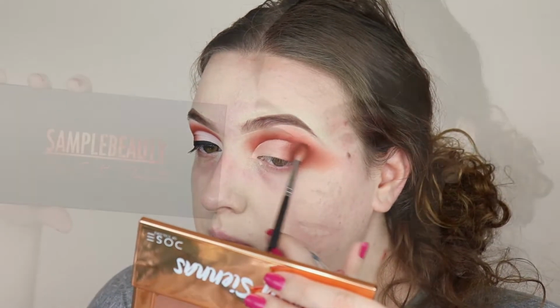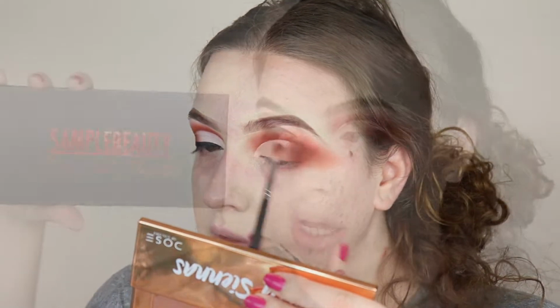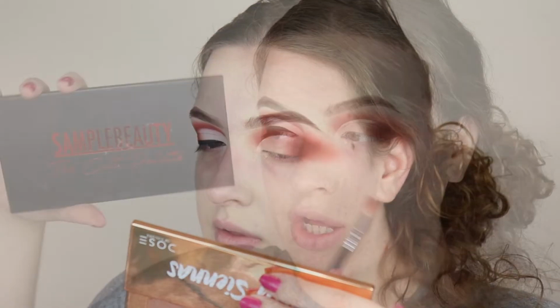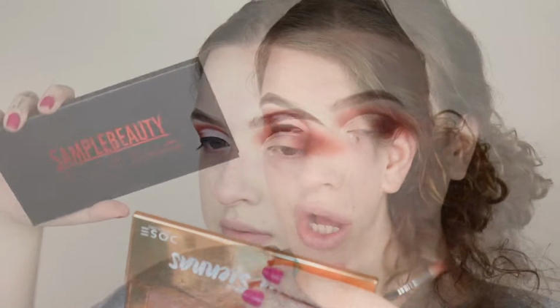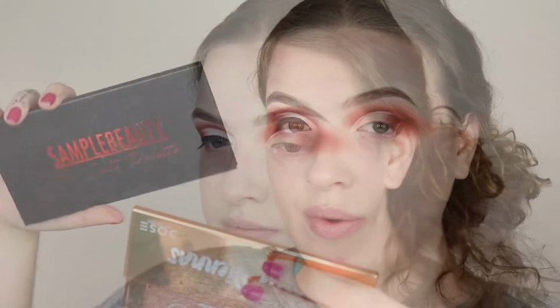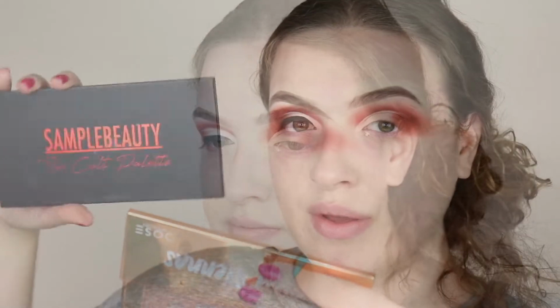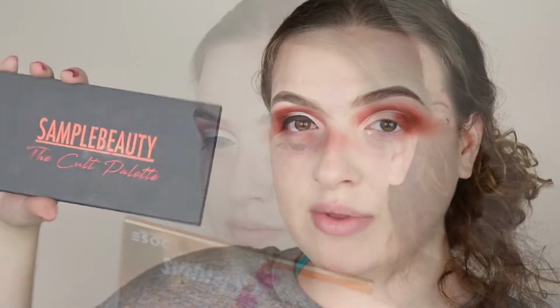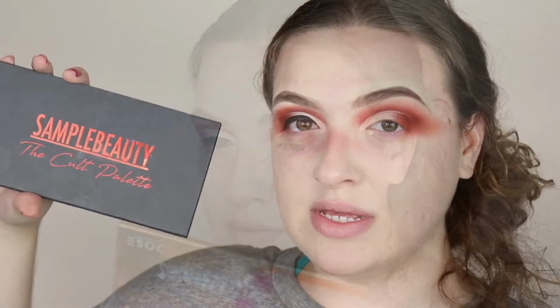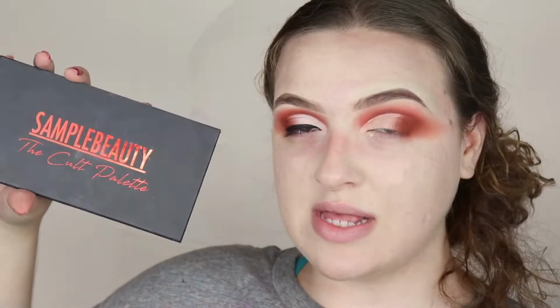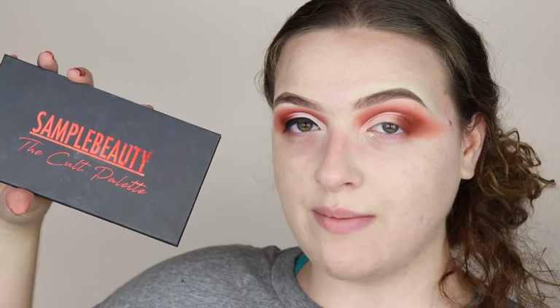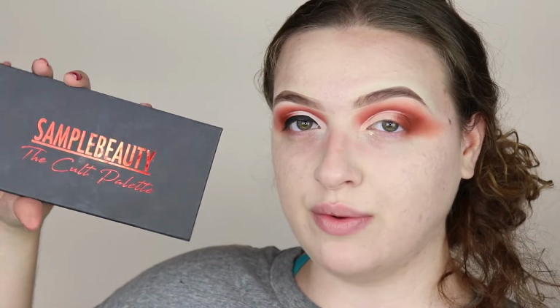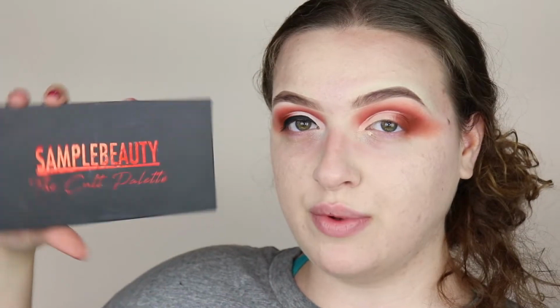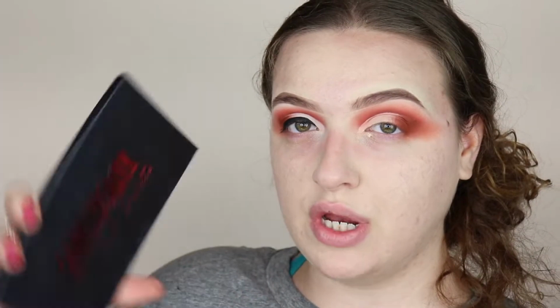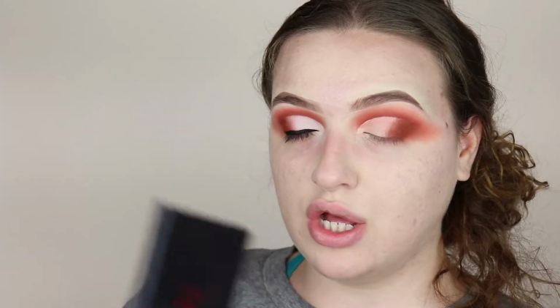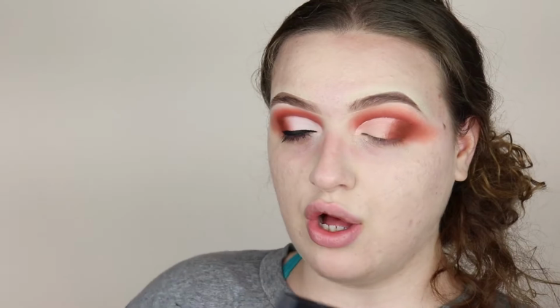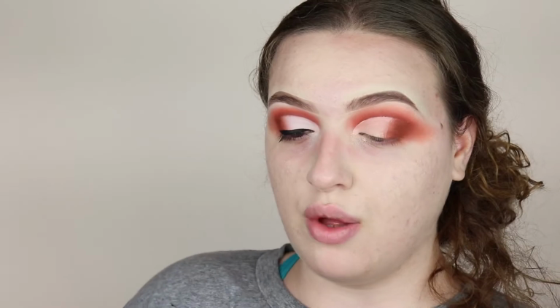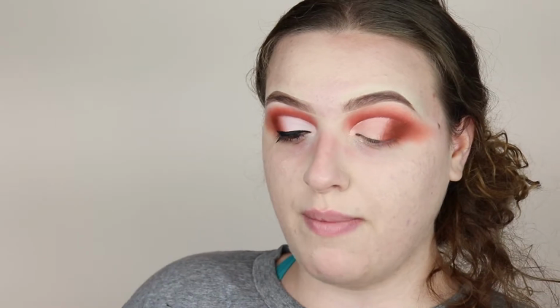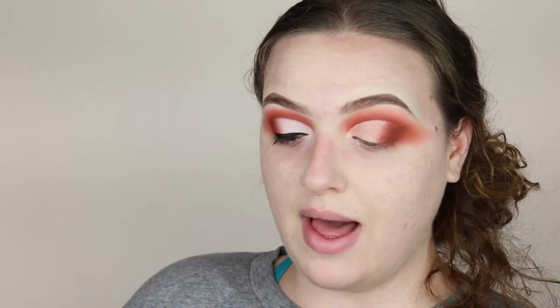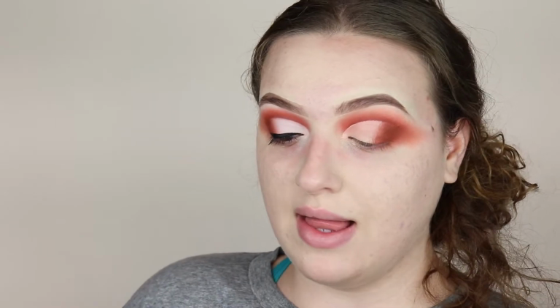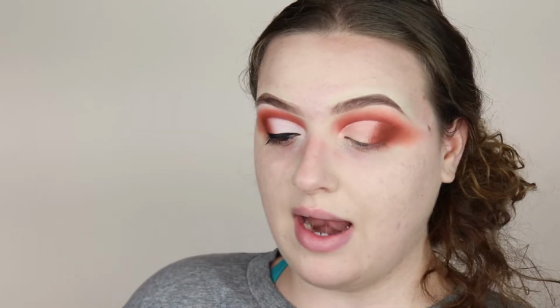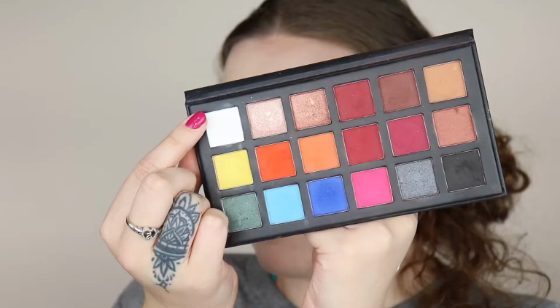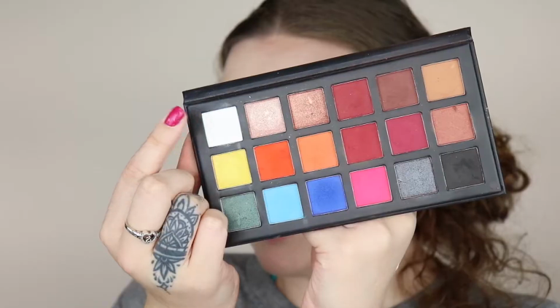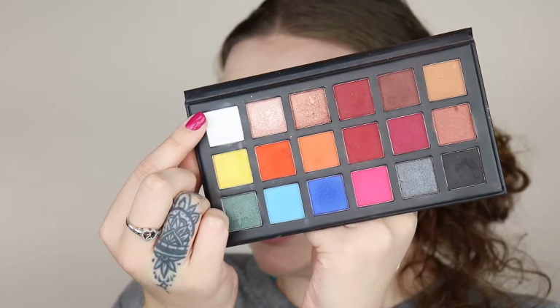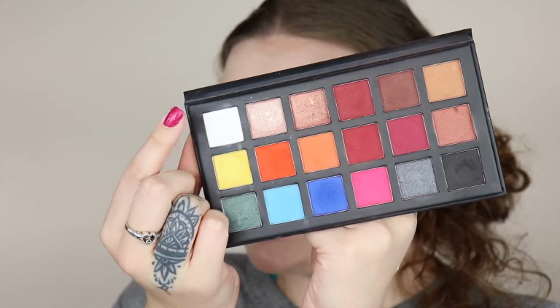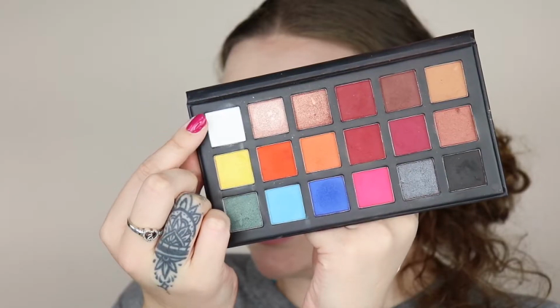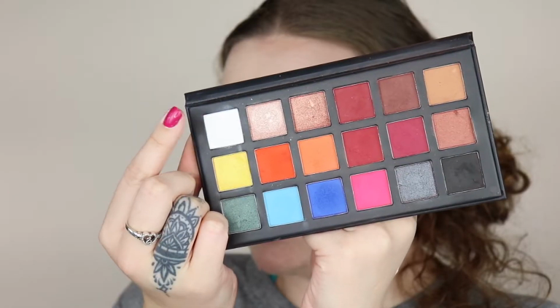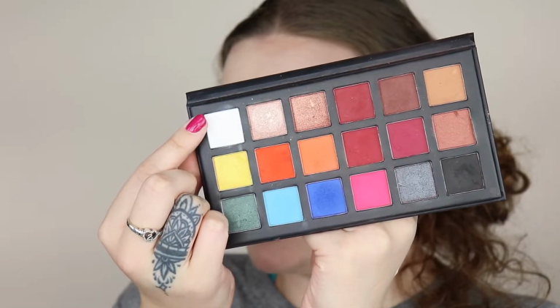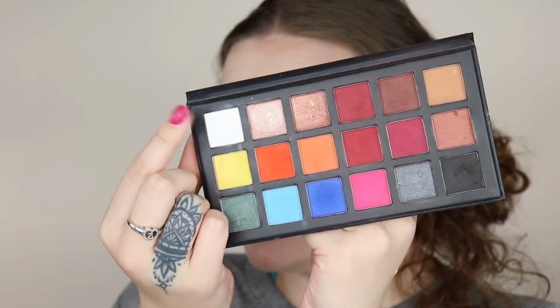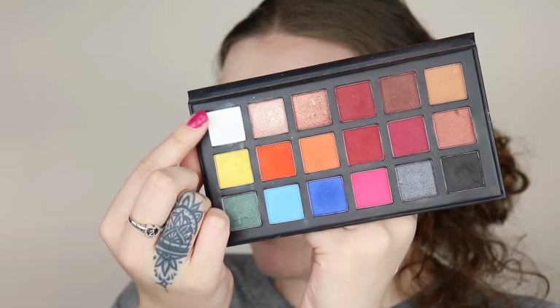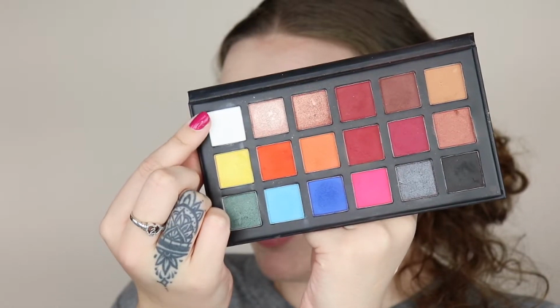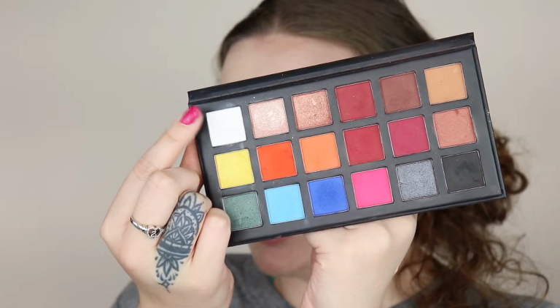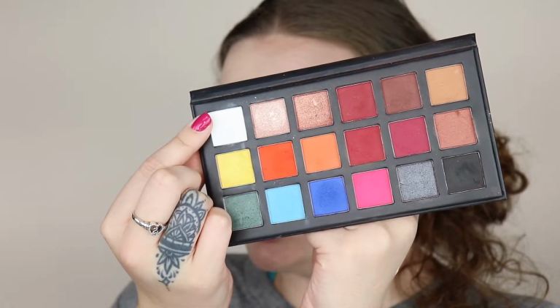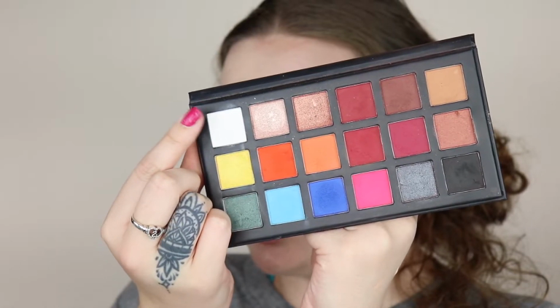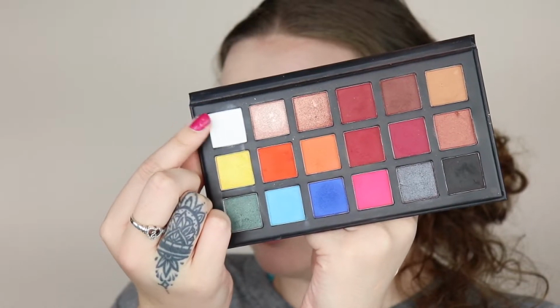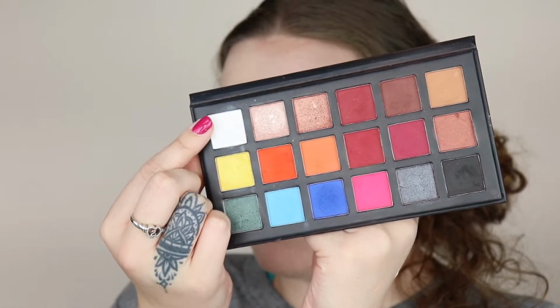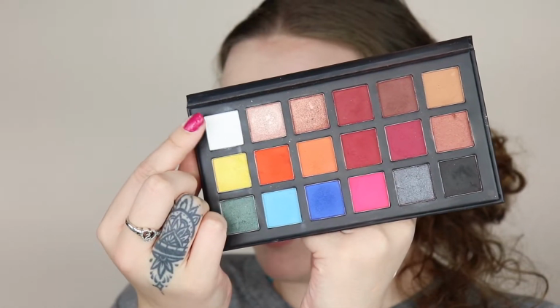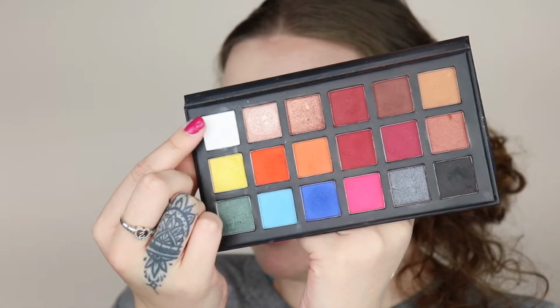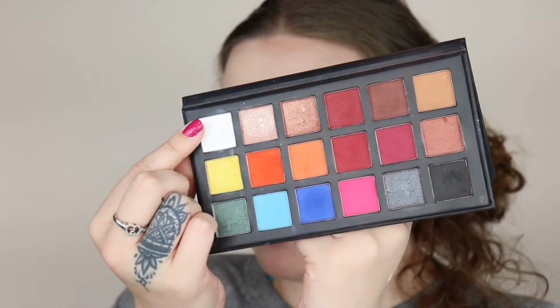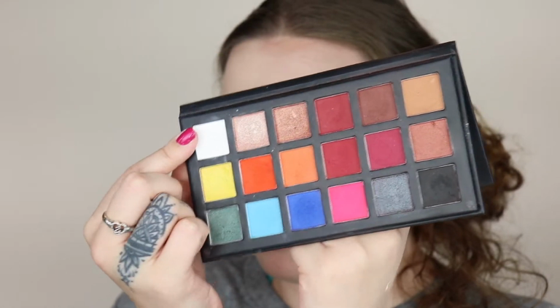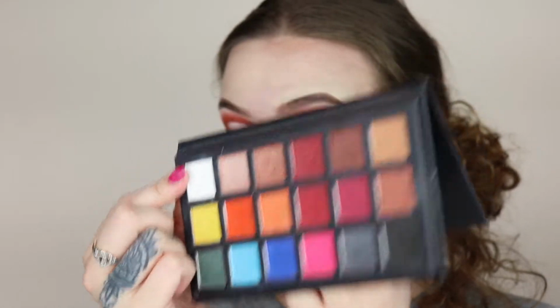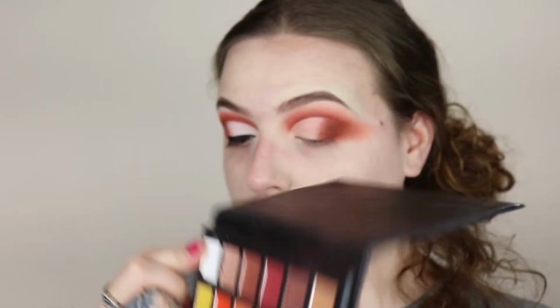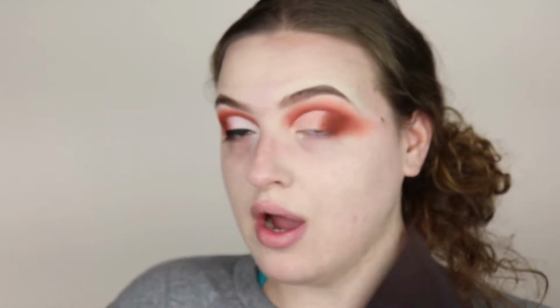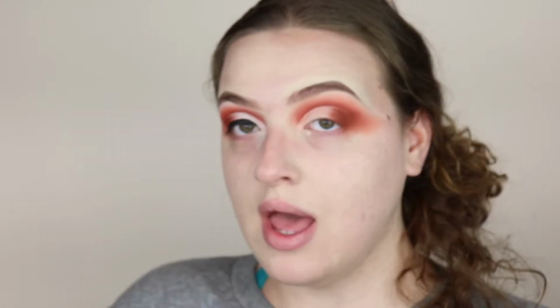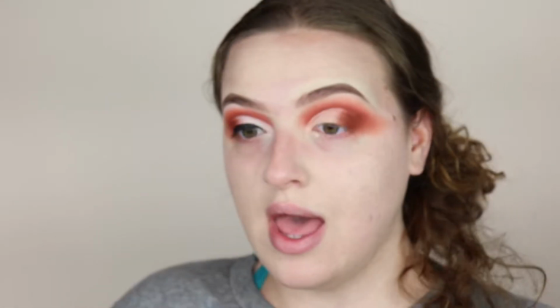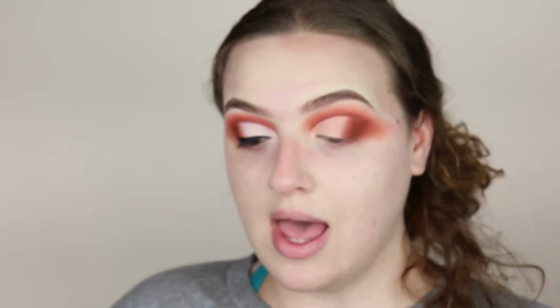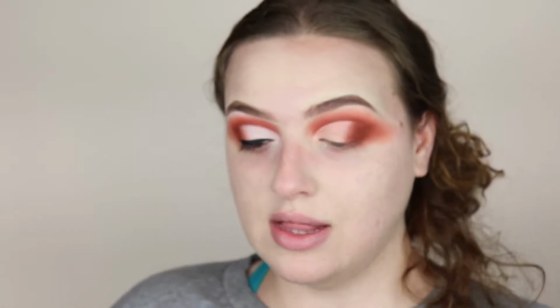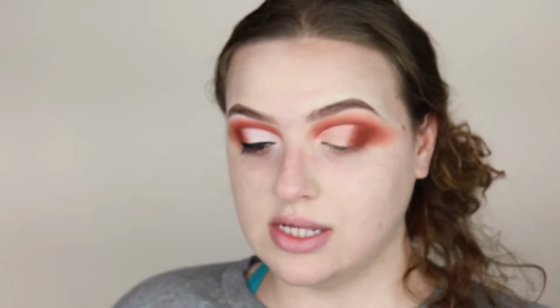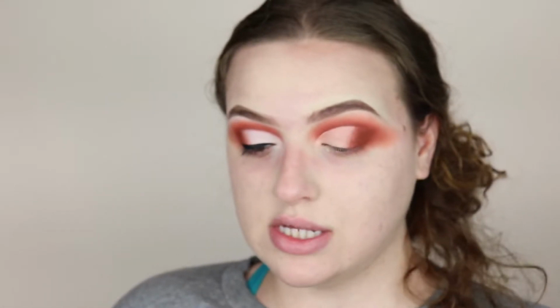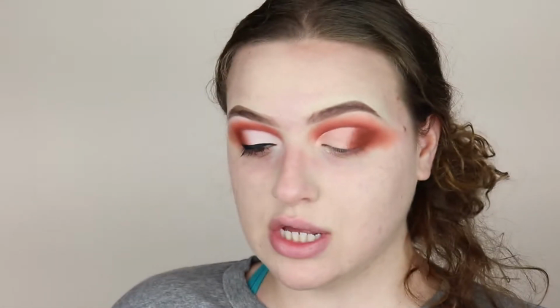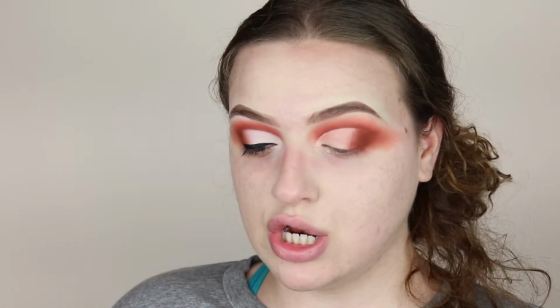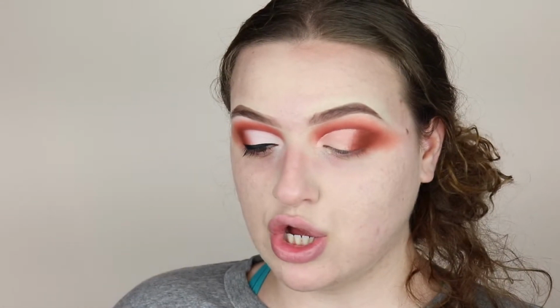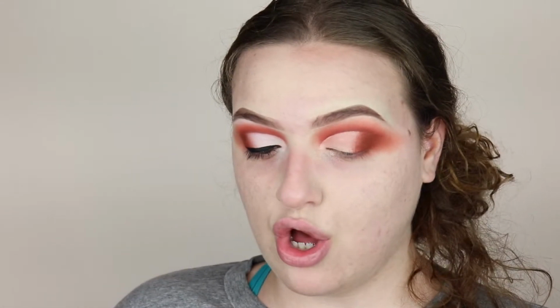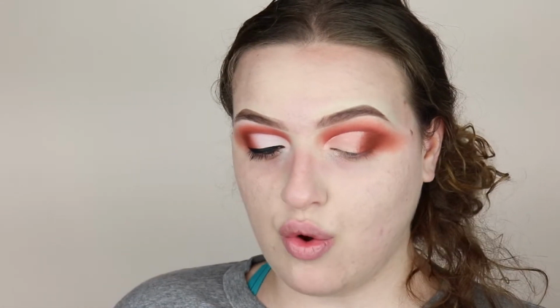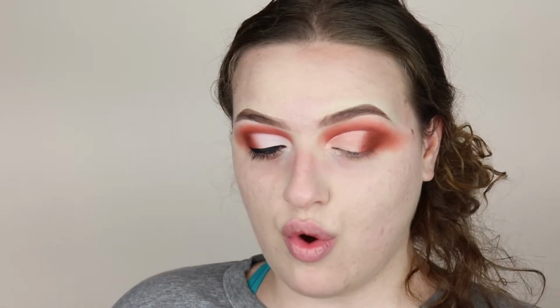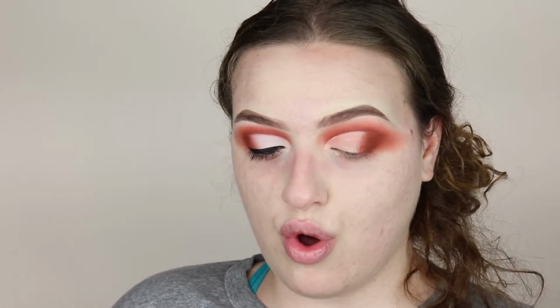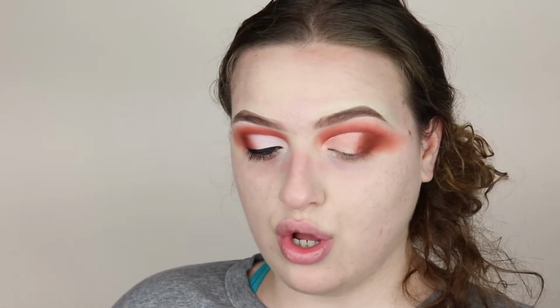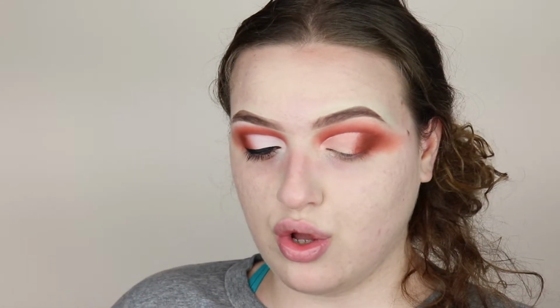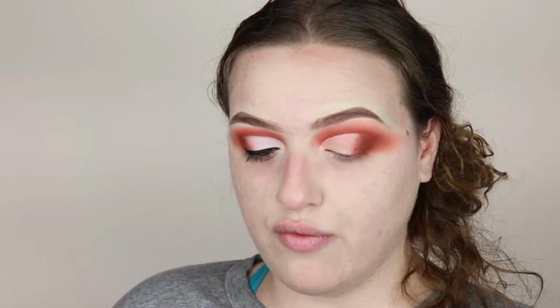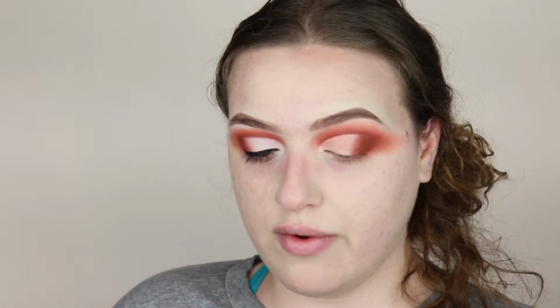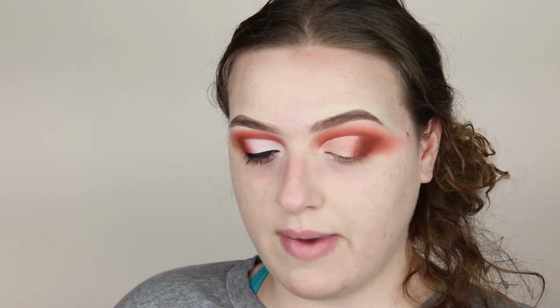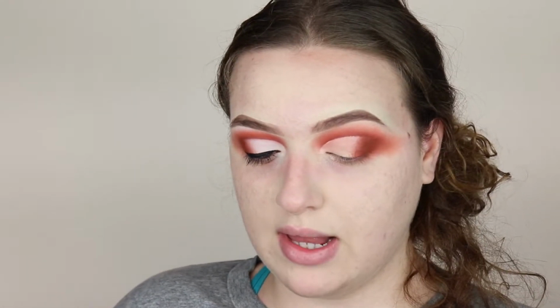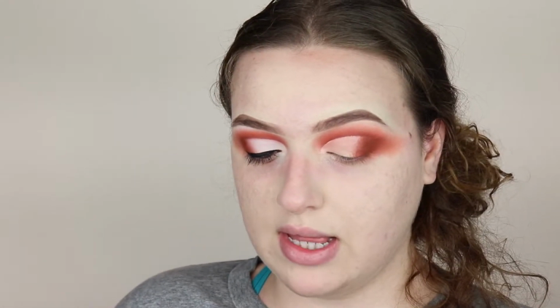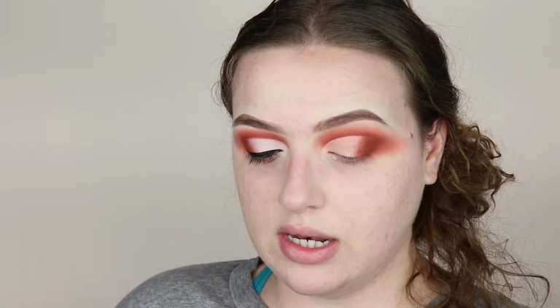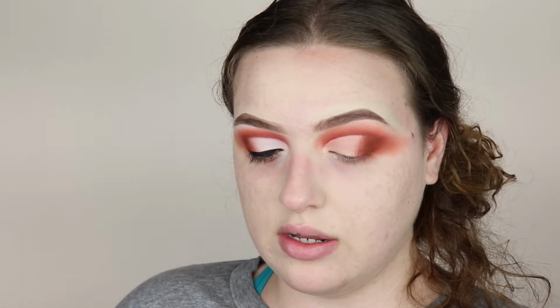Going in with the Sample Beauty Cult palette, I'm going to take this white shade and put it all over my lid.